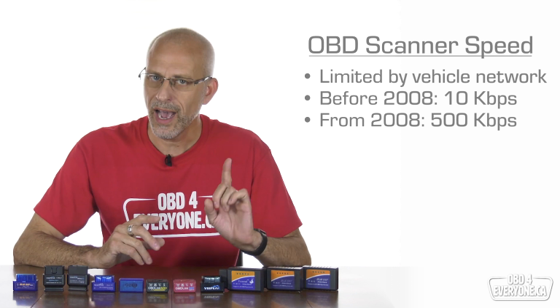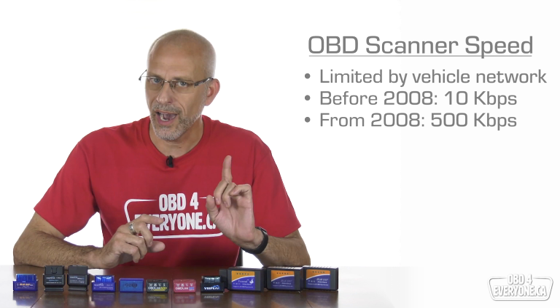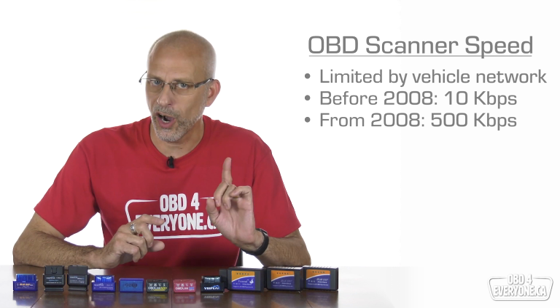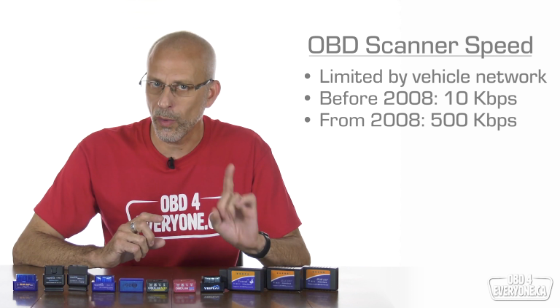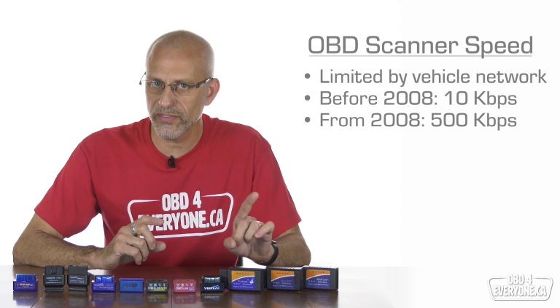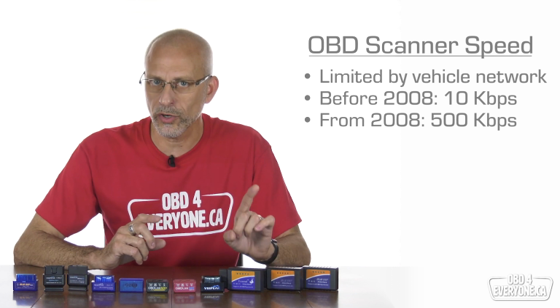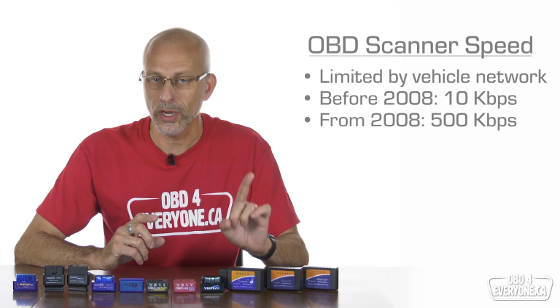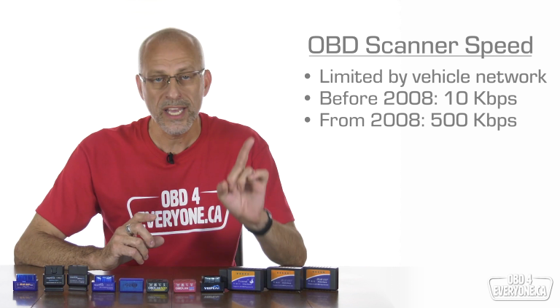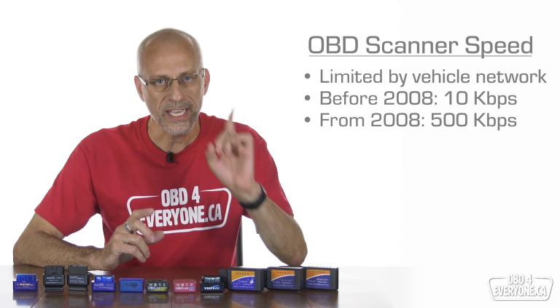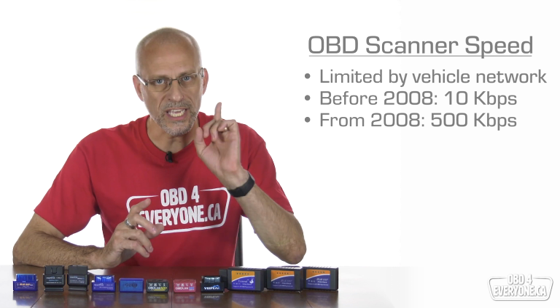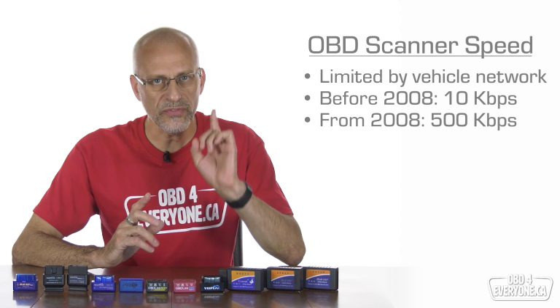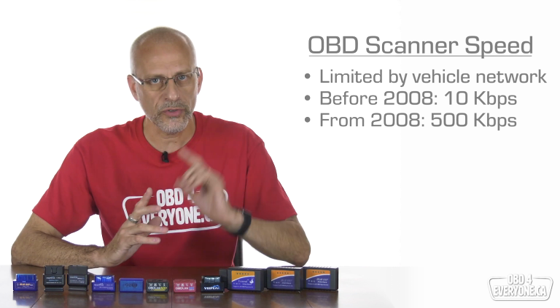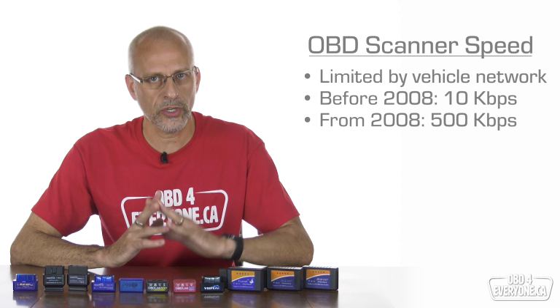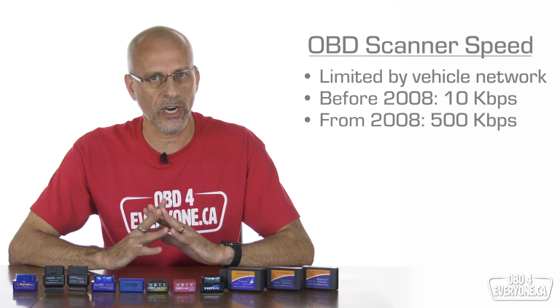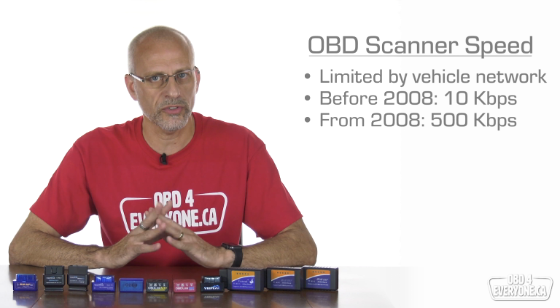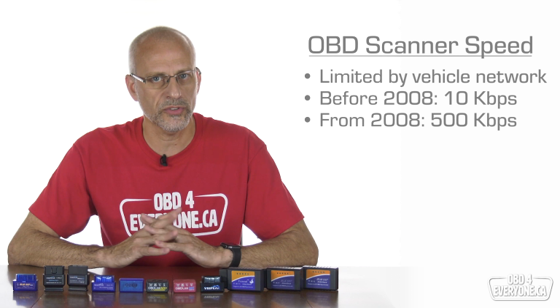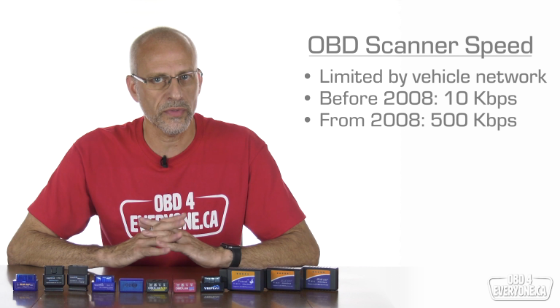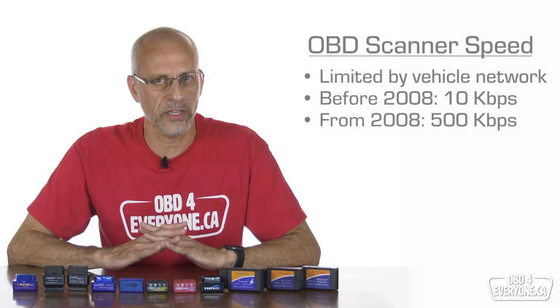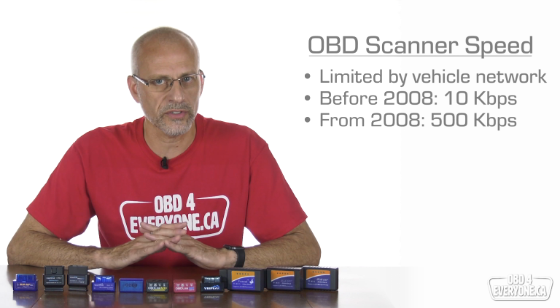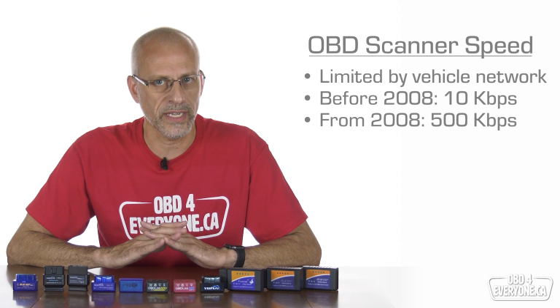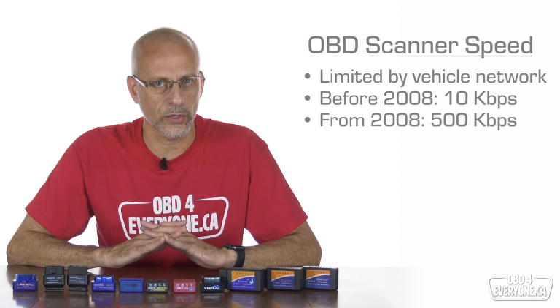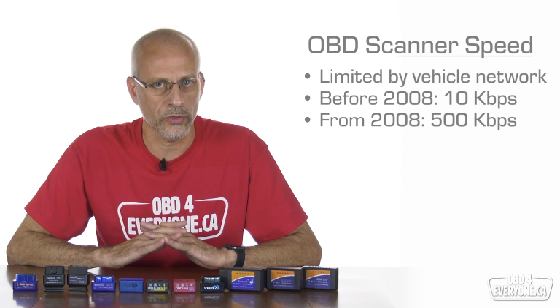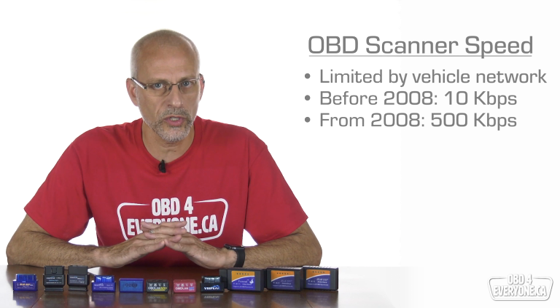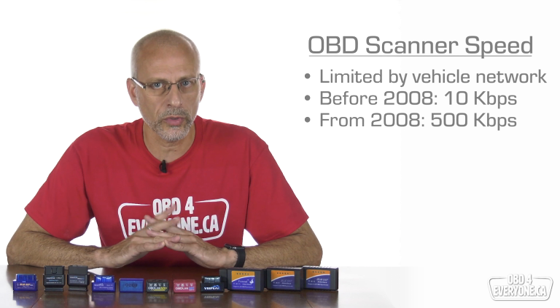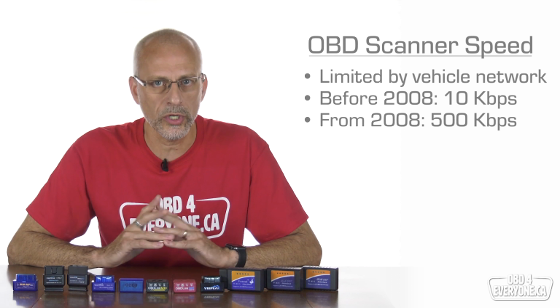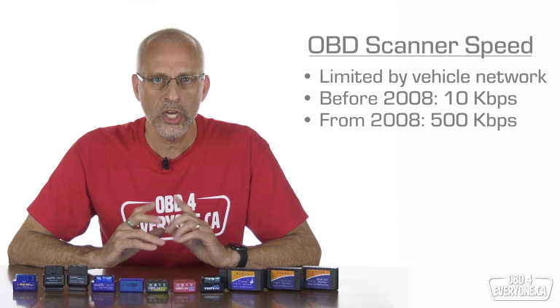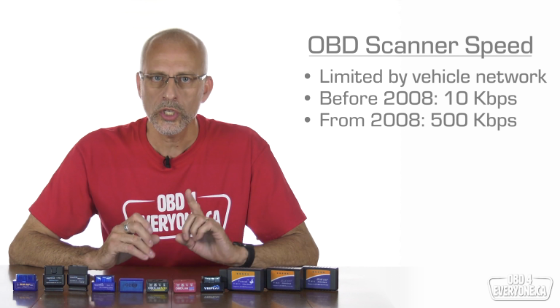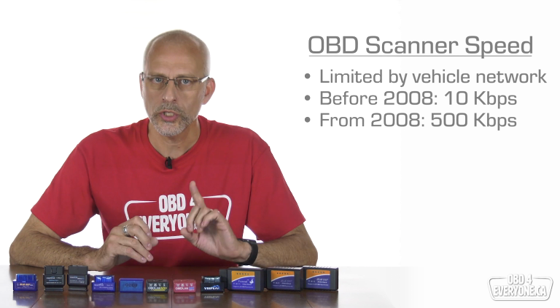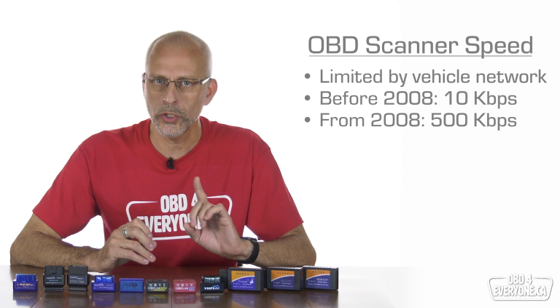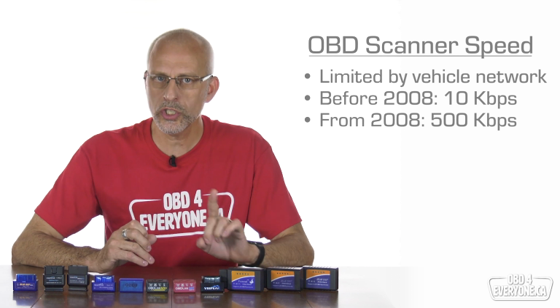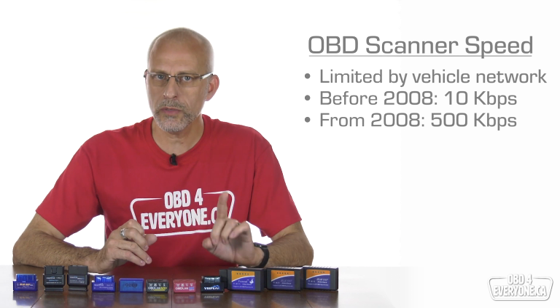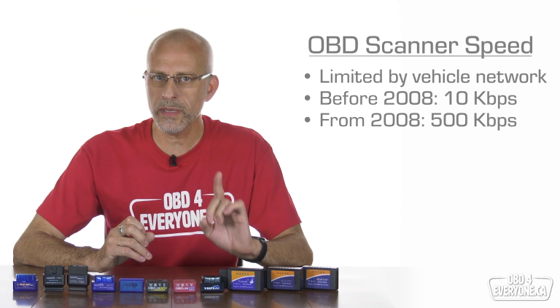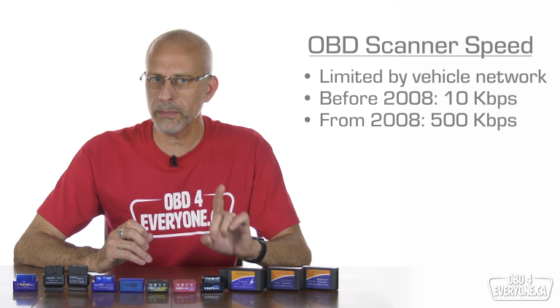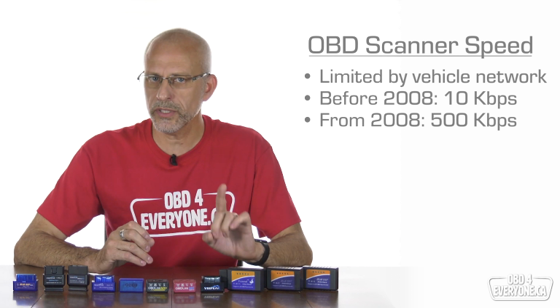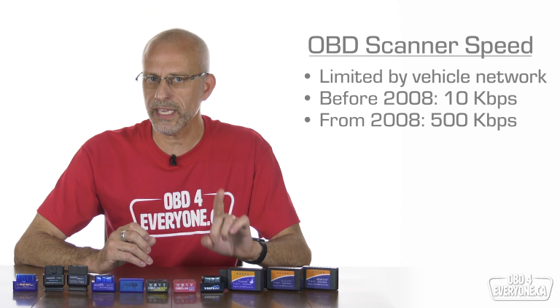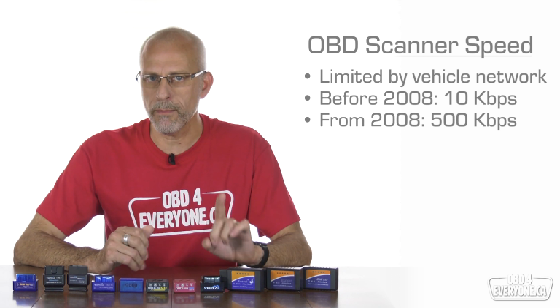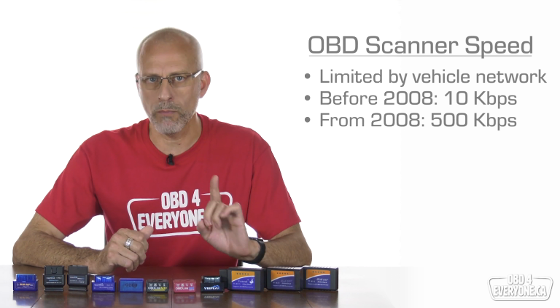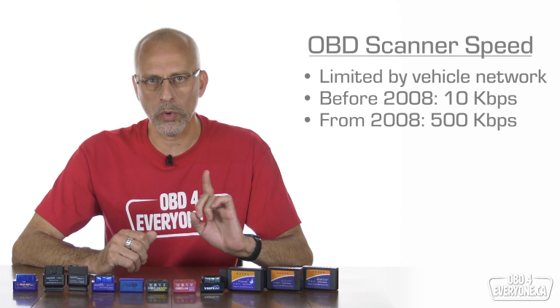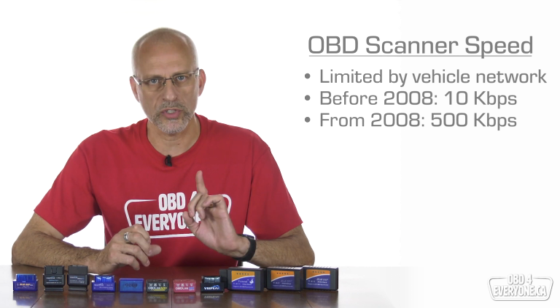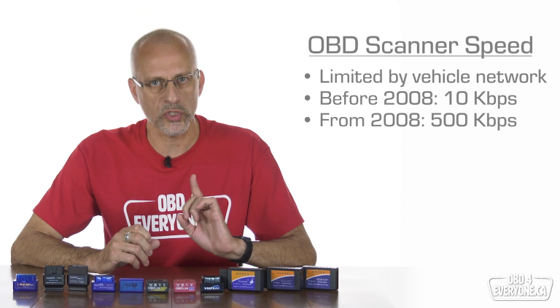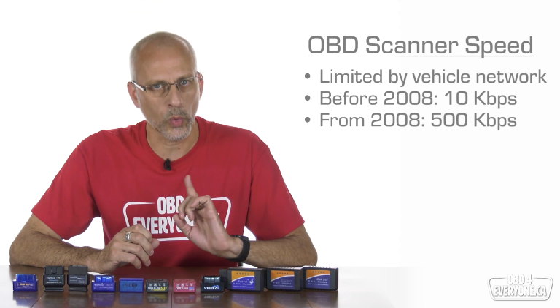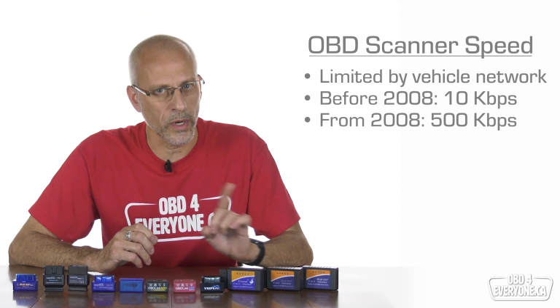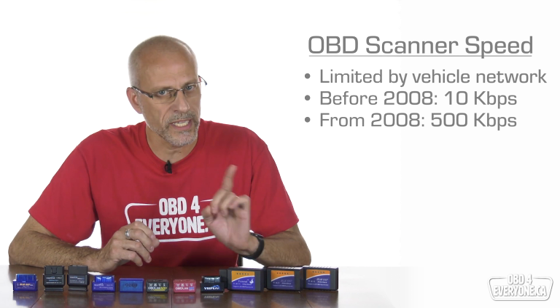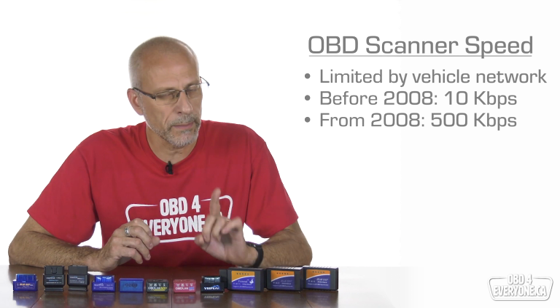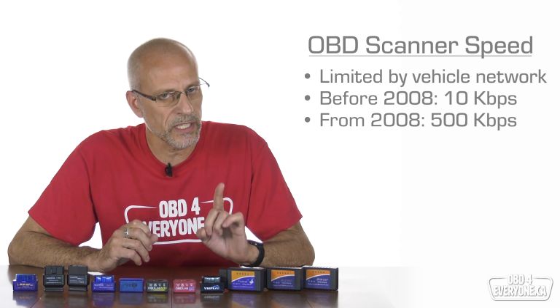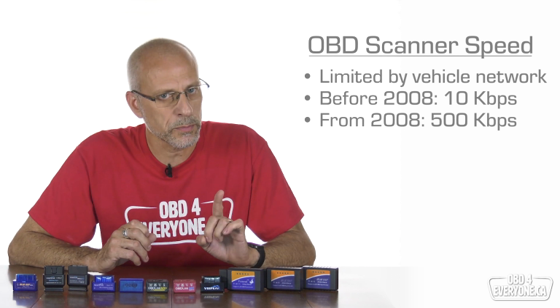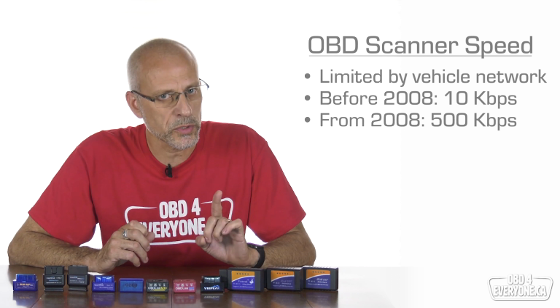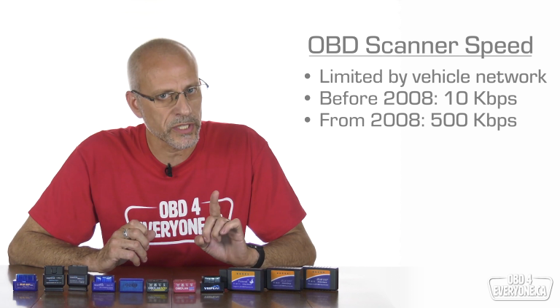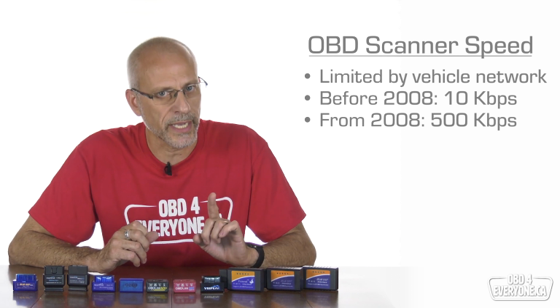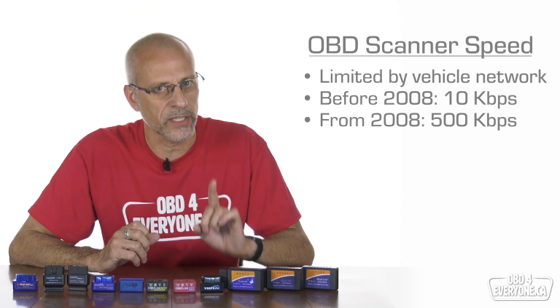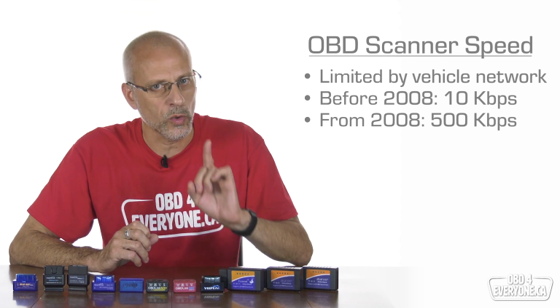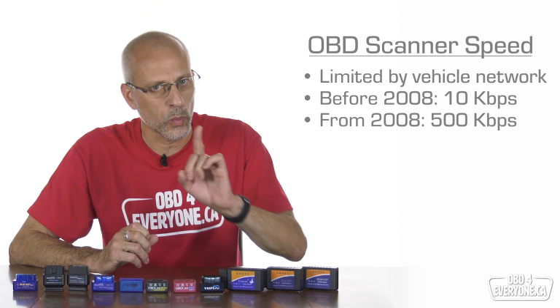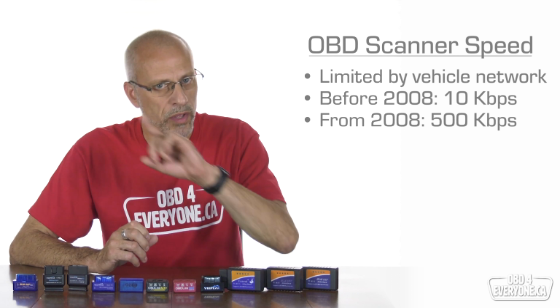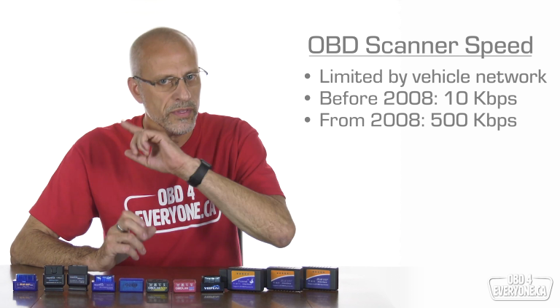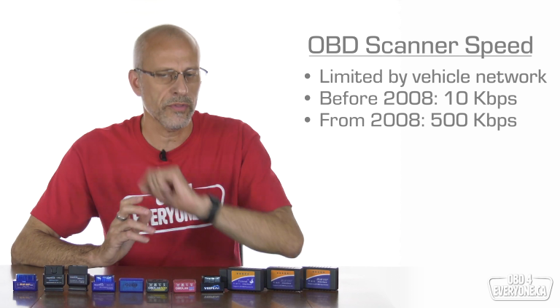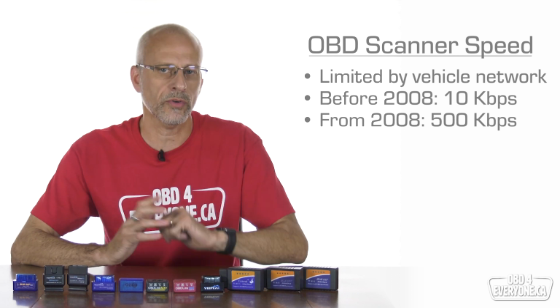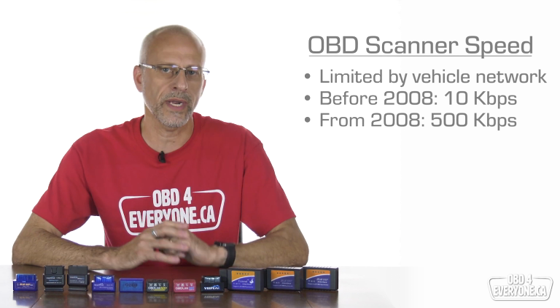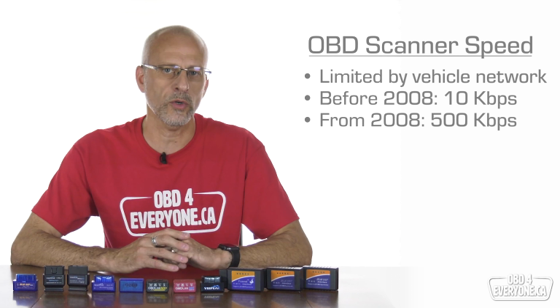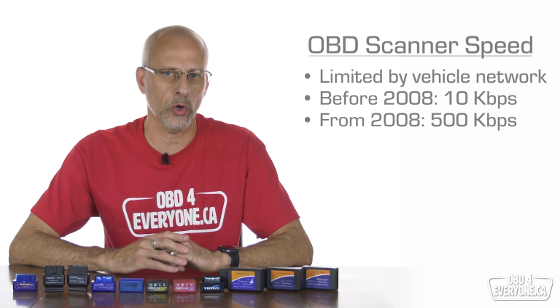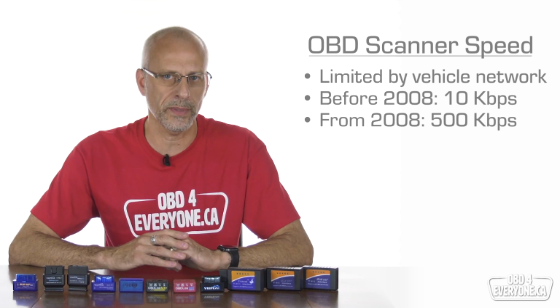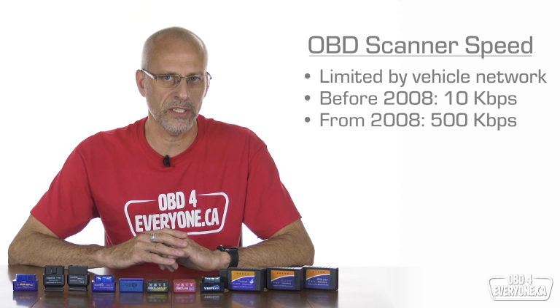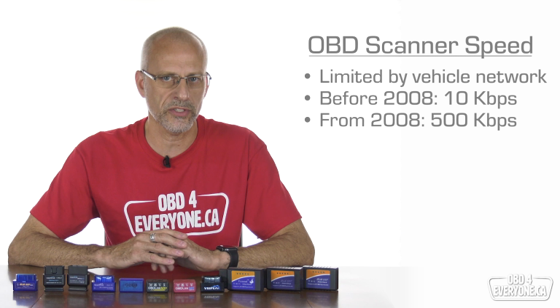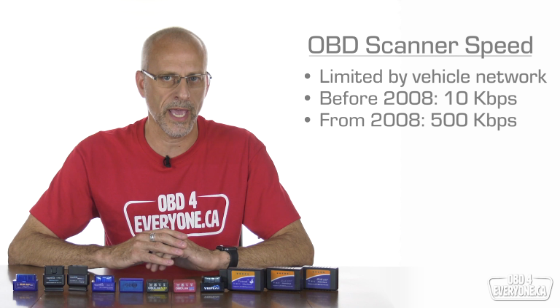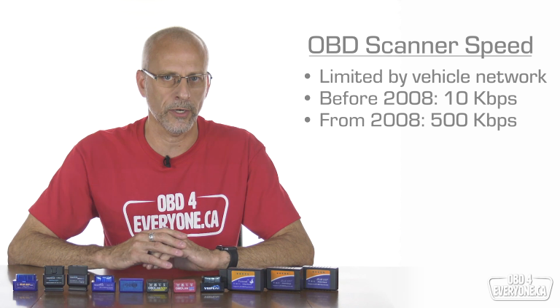However, if your car is 2008 or newer, you should be able to get more than 20 updates per second with the right OBD scanner. CAN is much faster with most cars running at 500,000 bits per second.